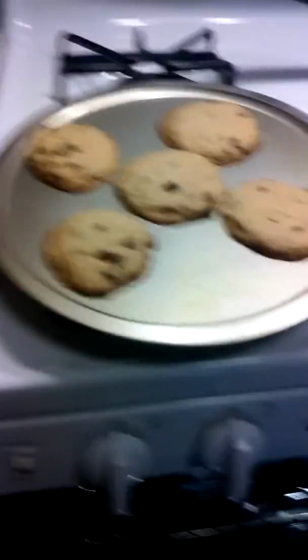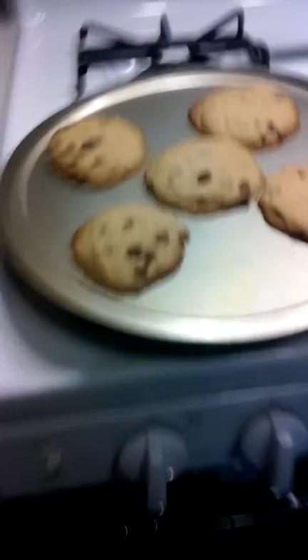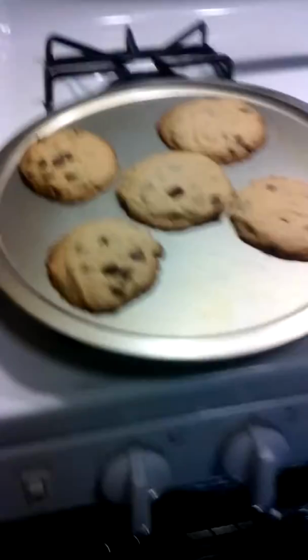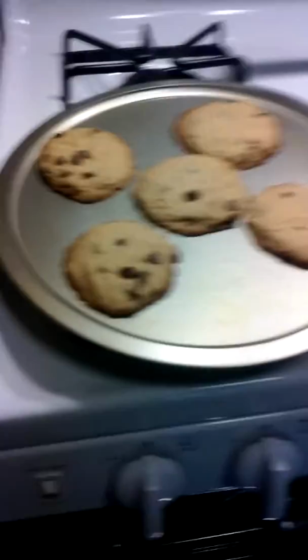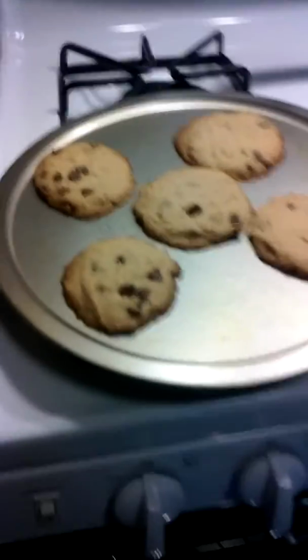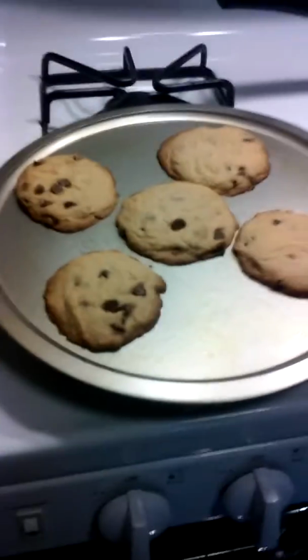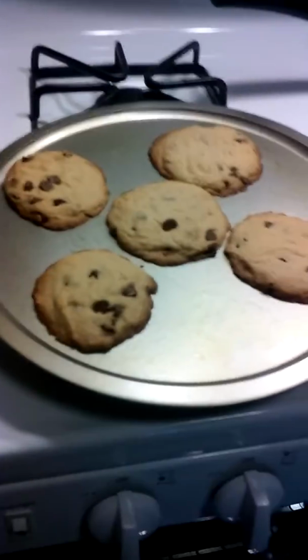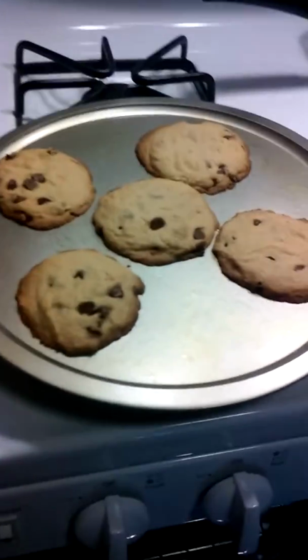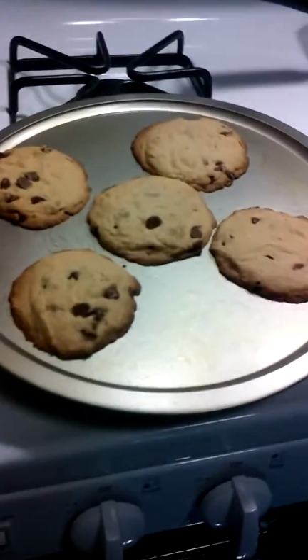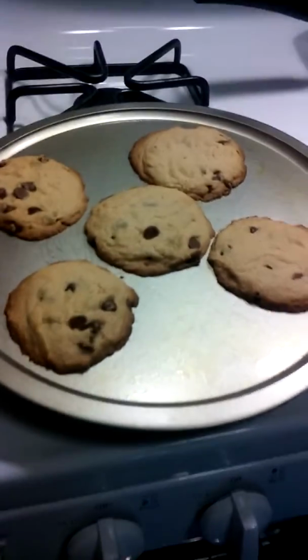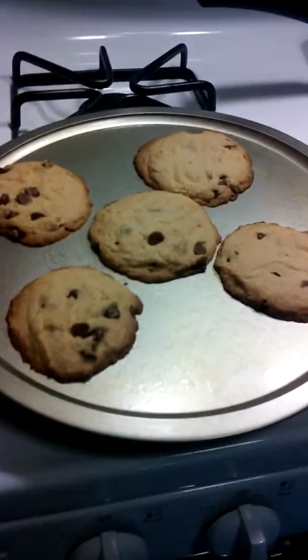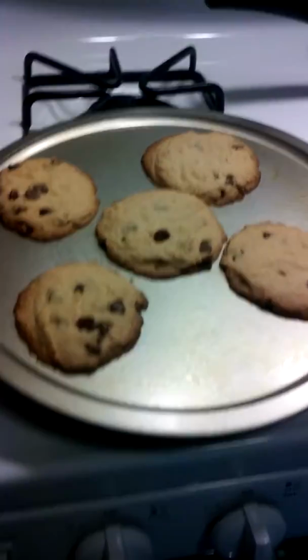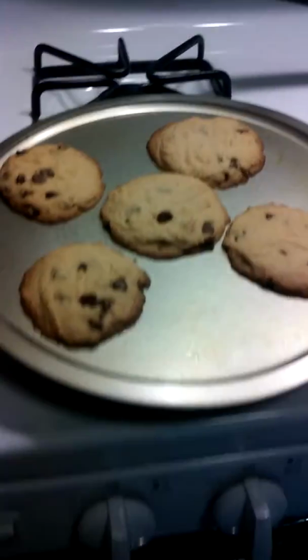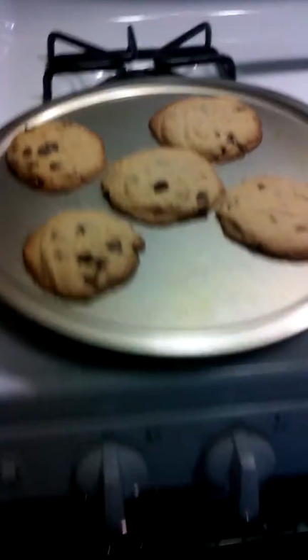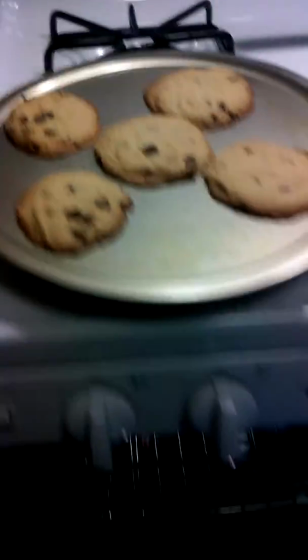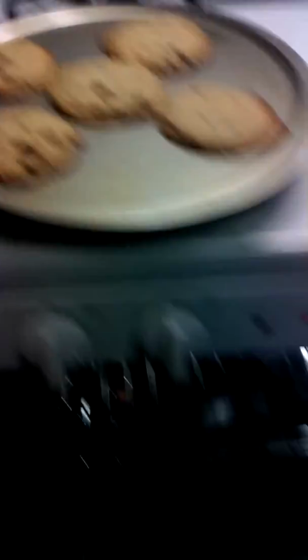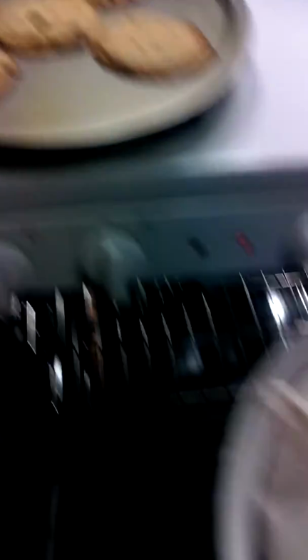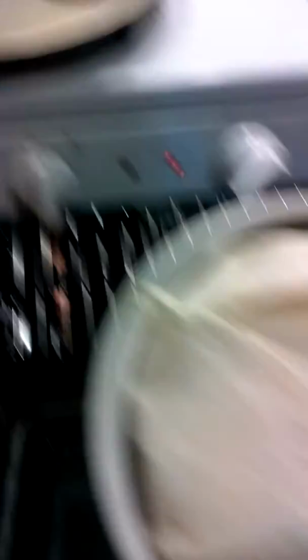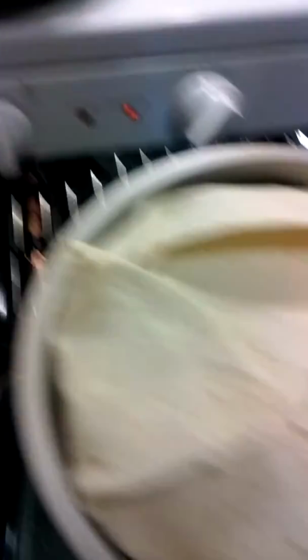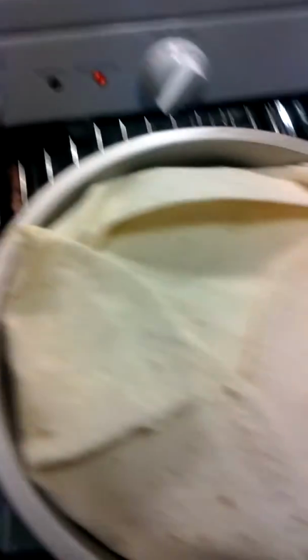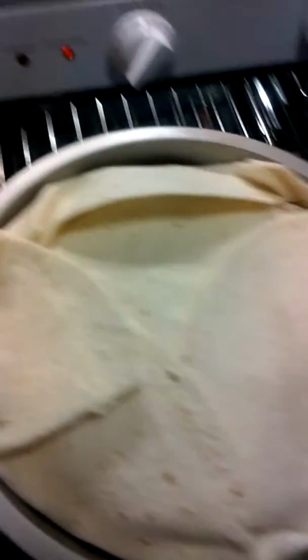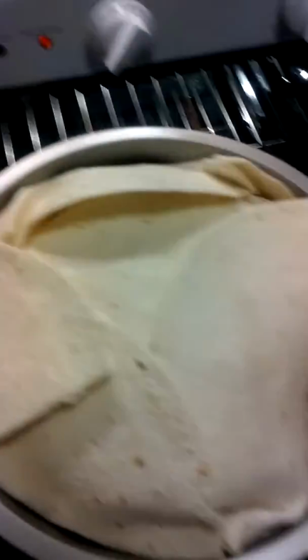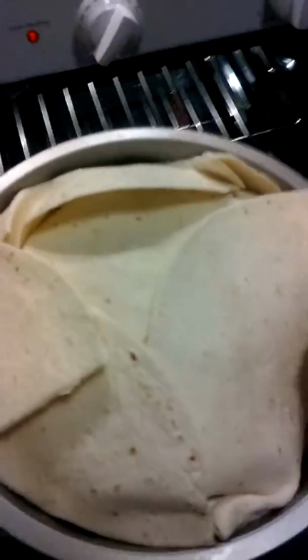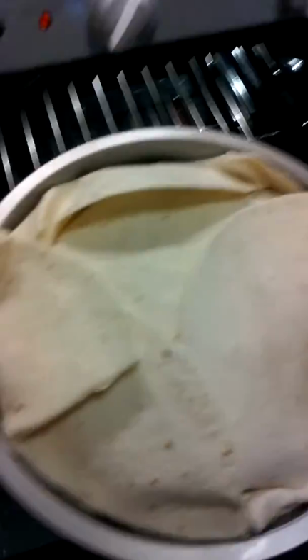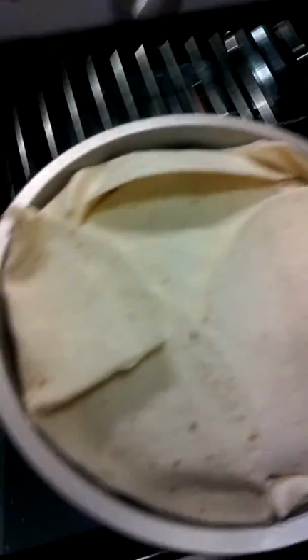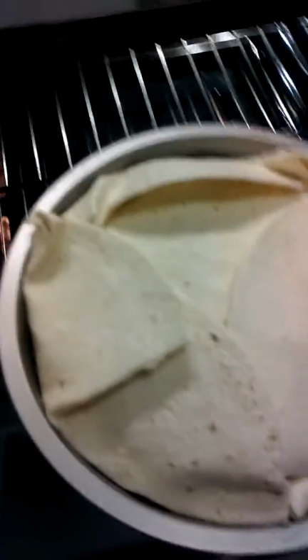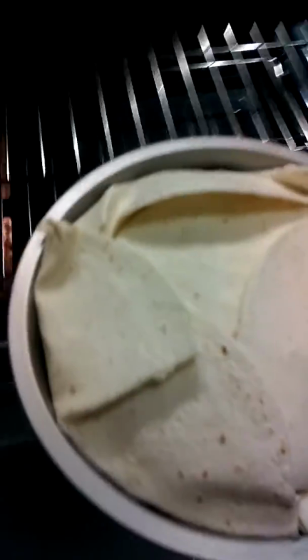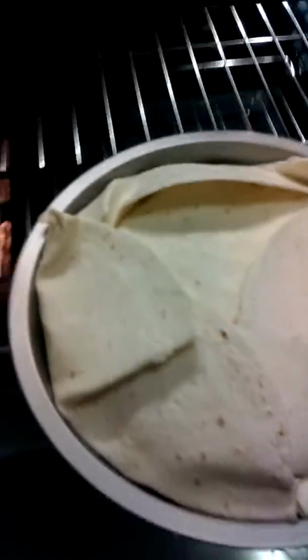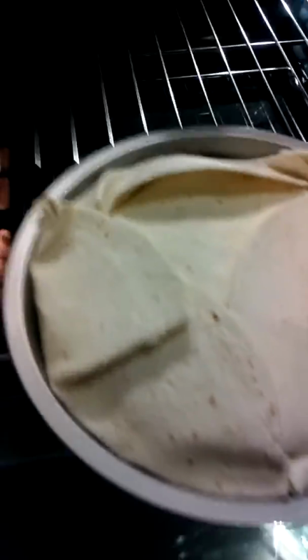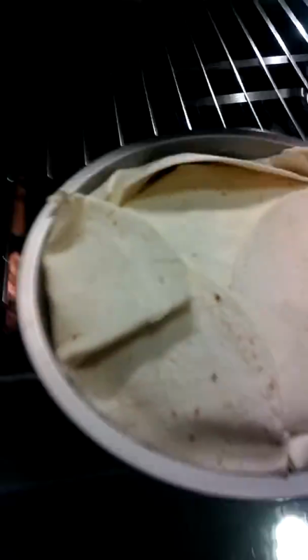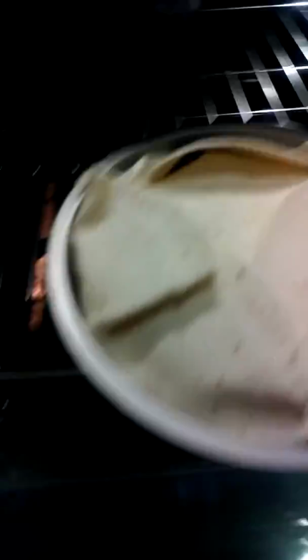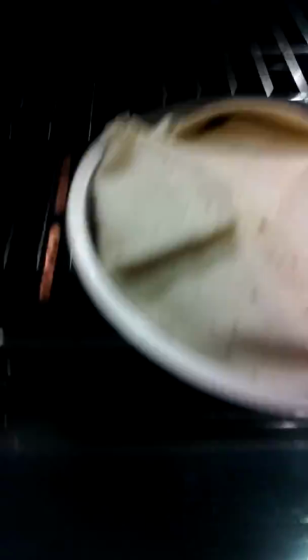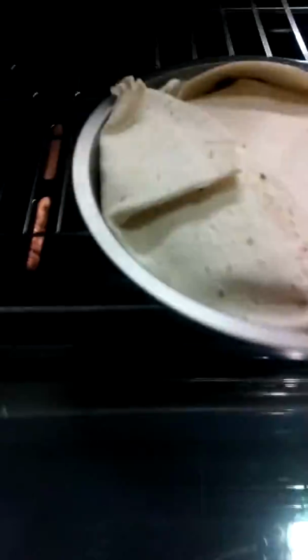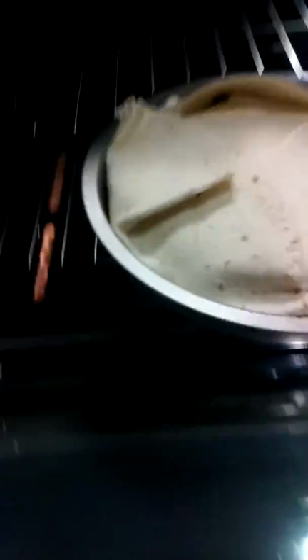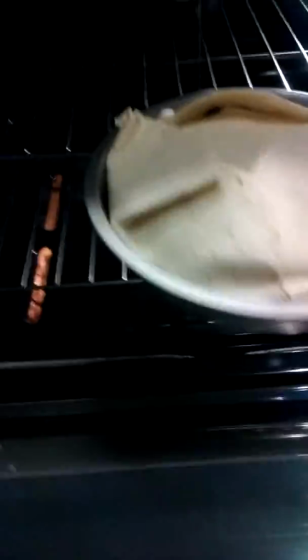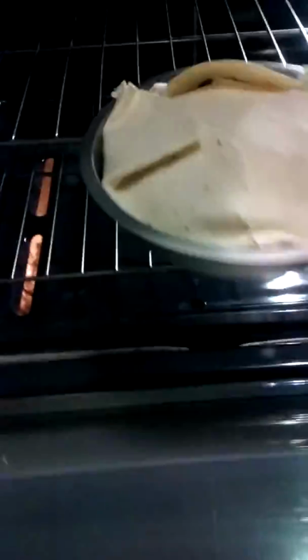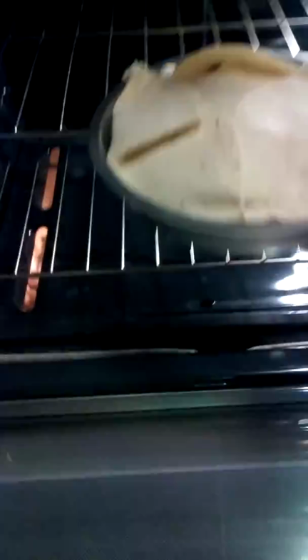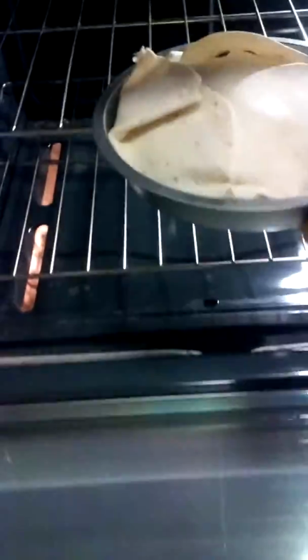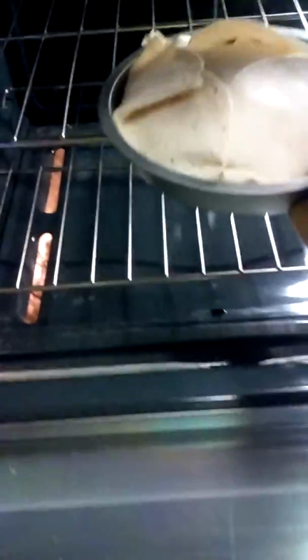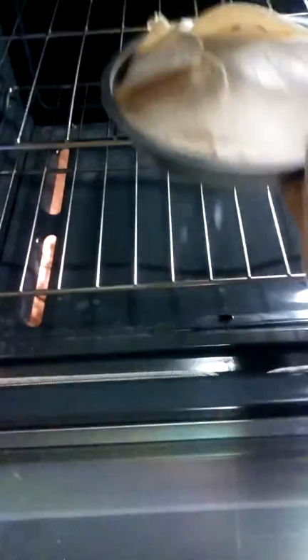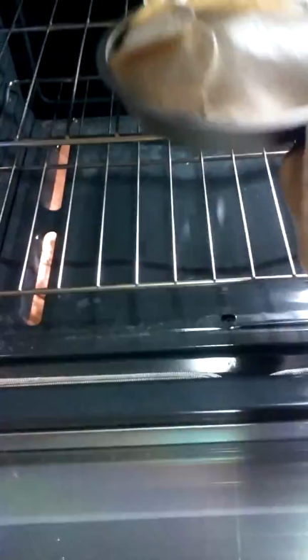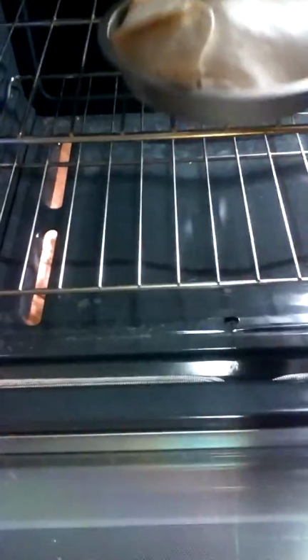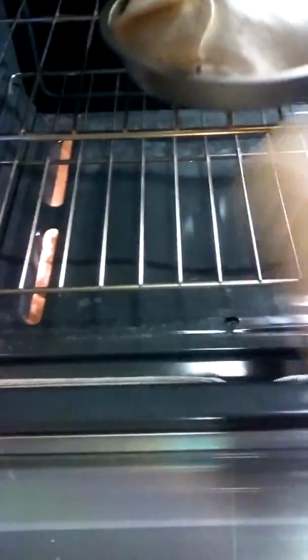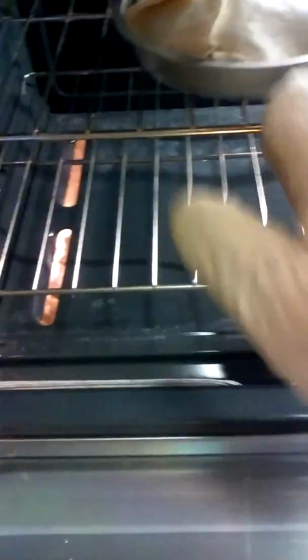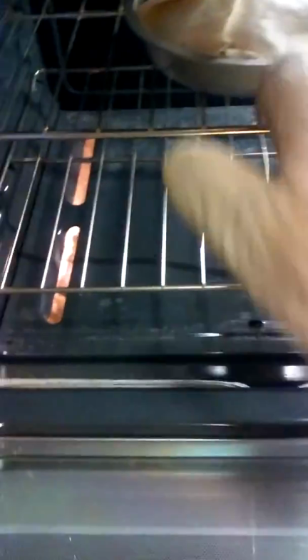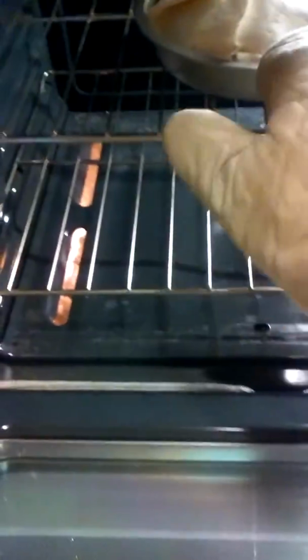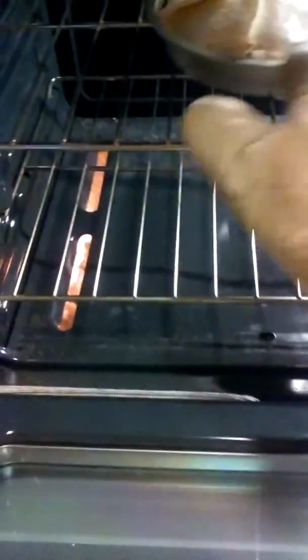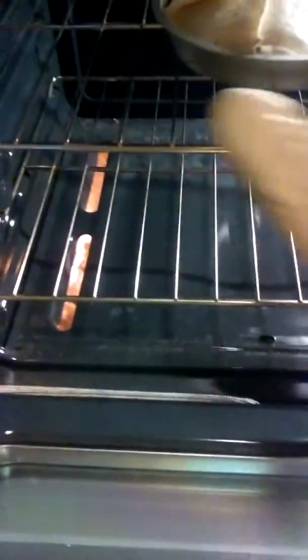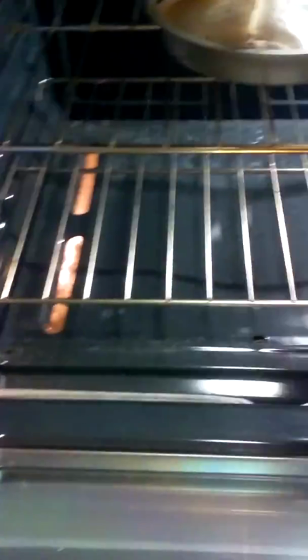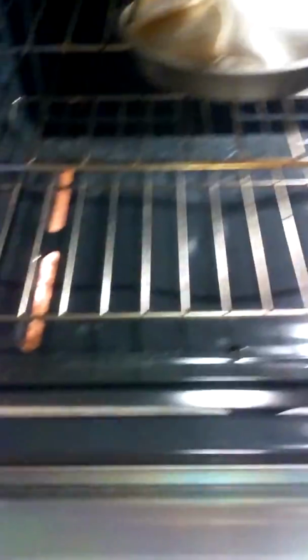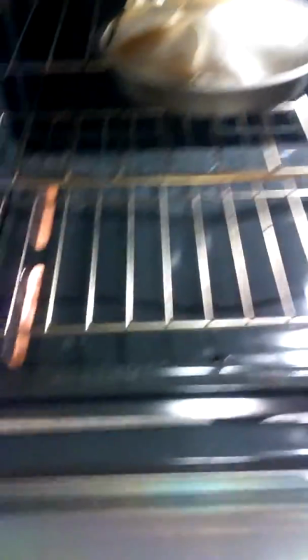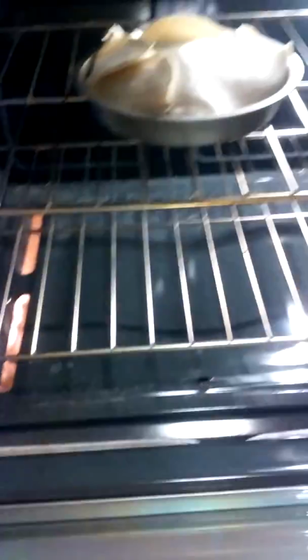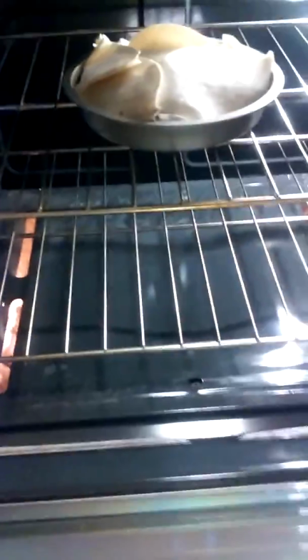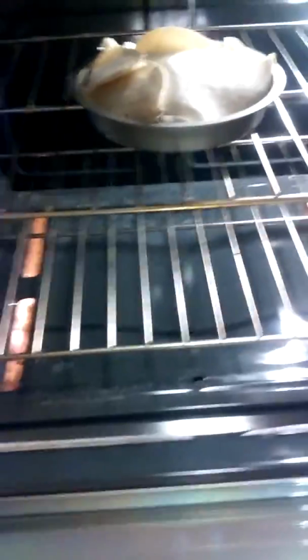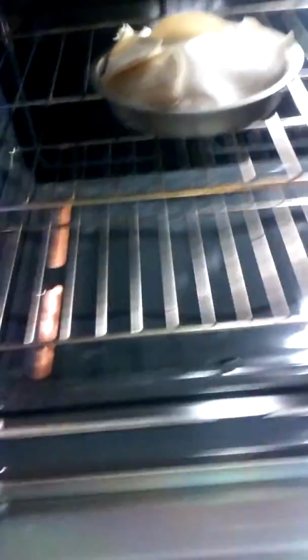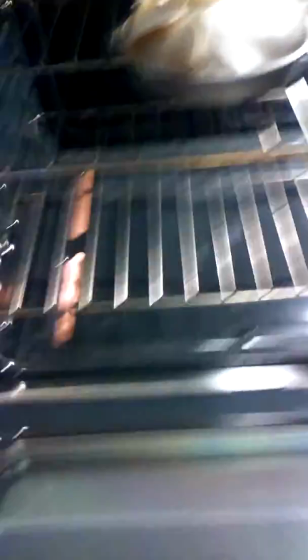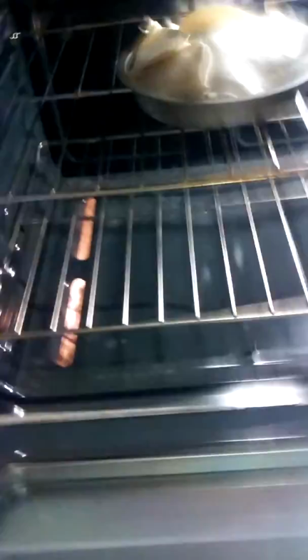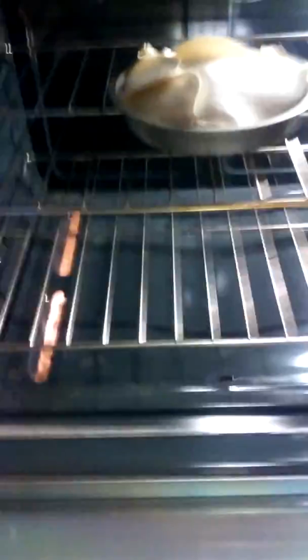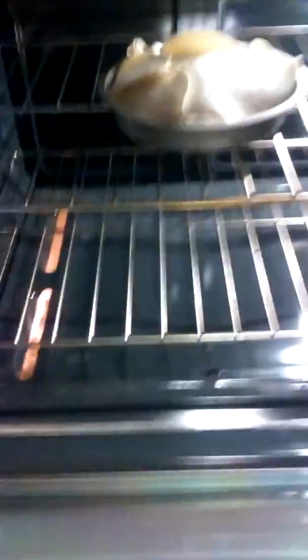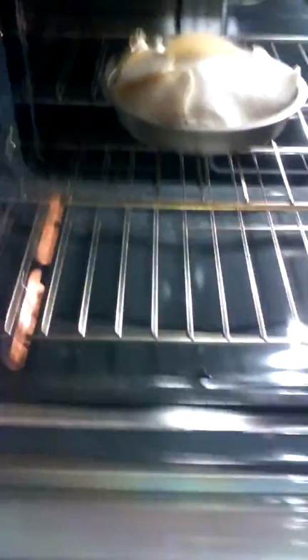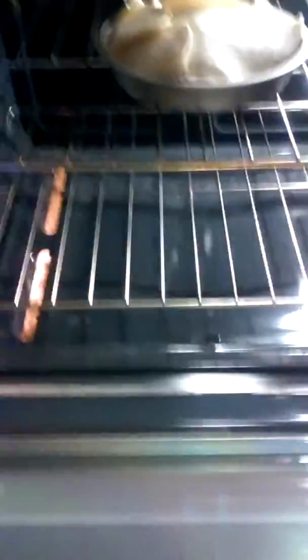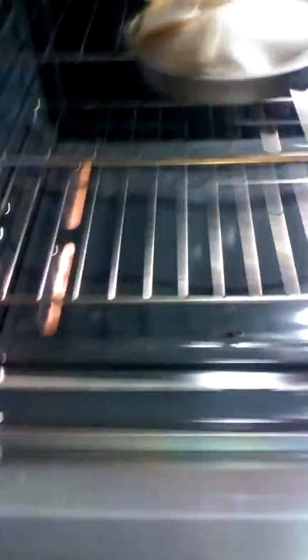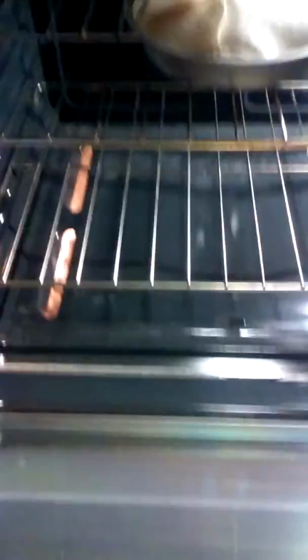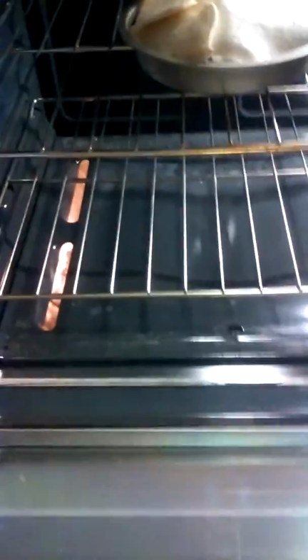Alright our cookies are done. We're going to pop this bad boy into the oven and final results coming up.